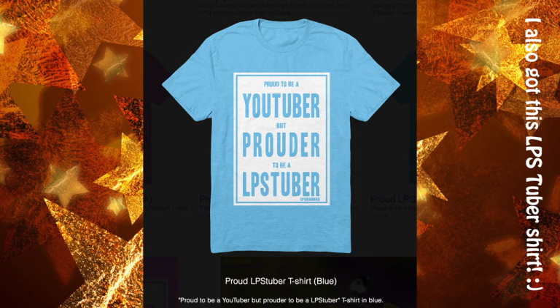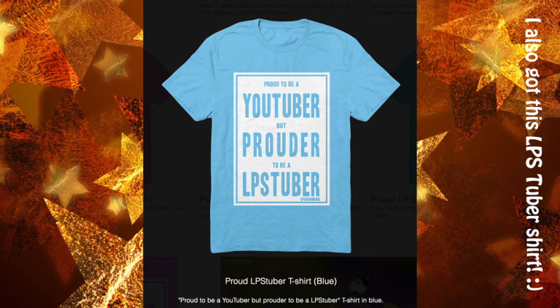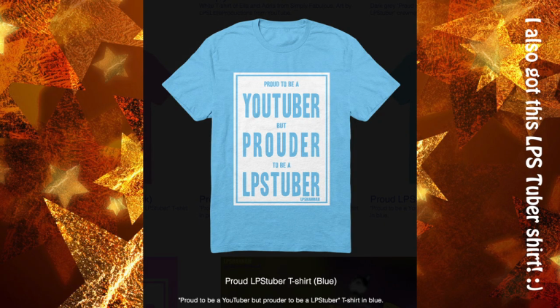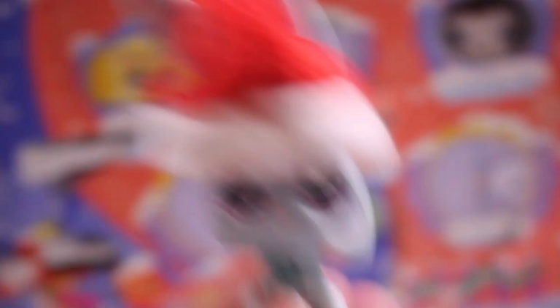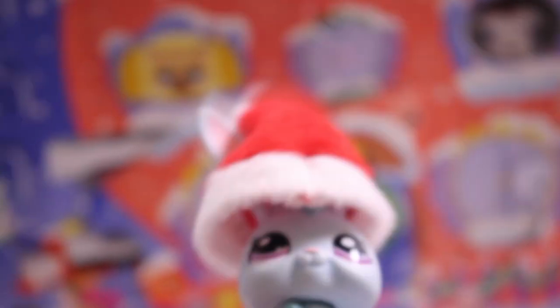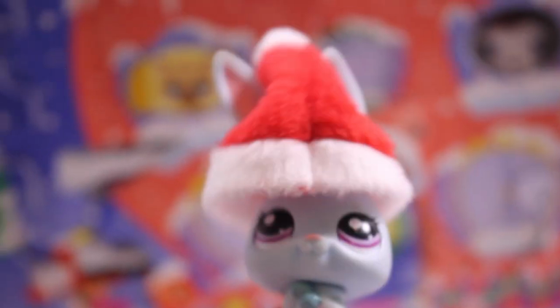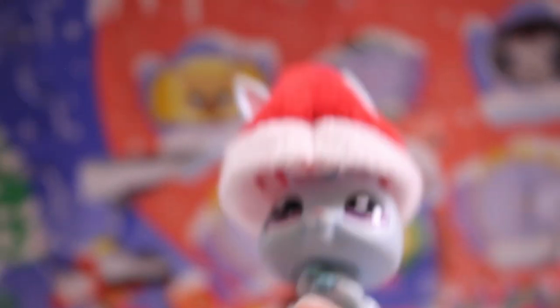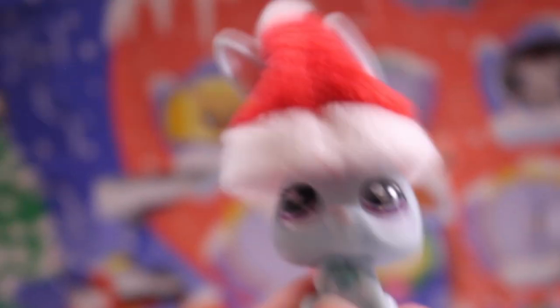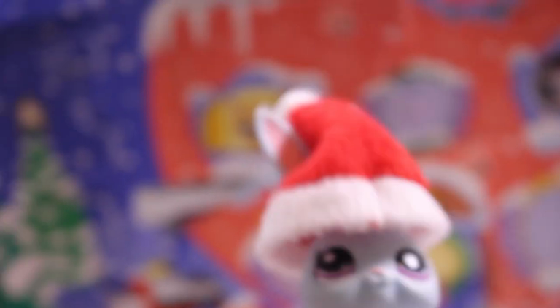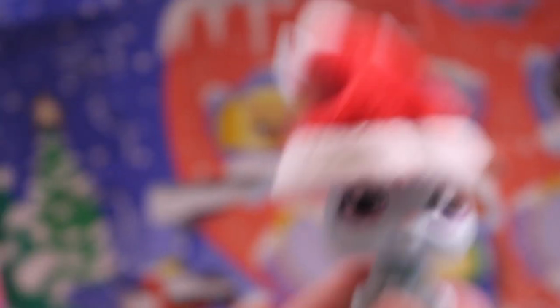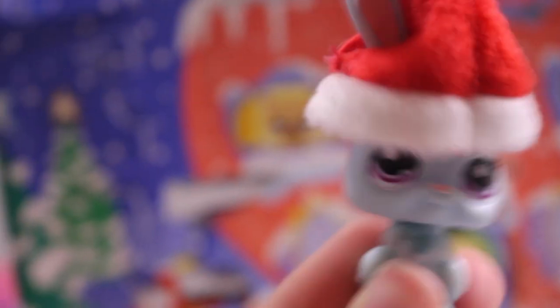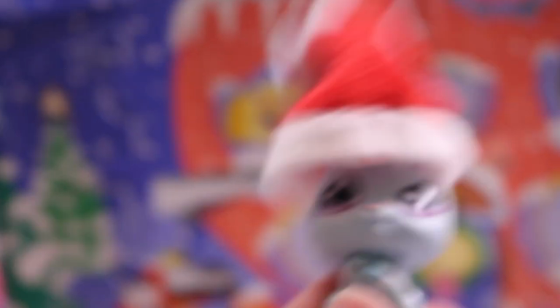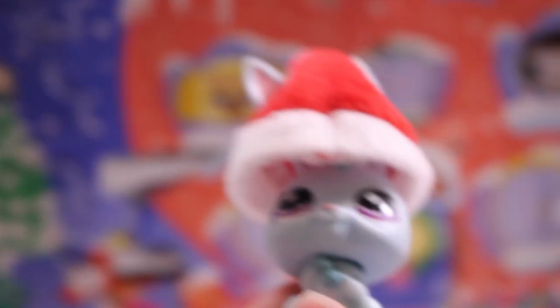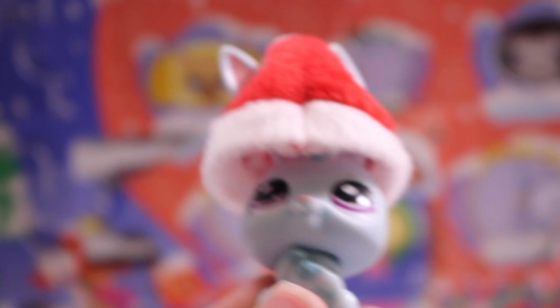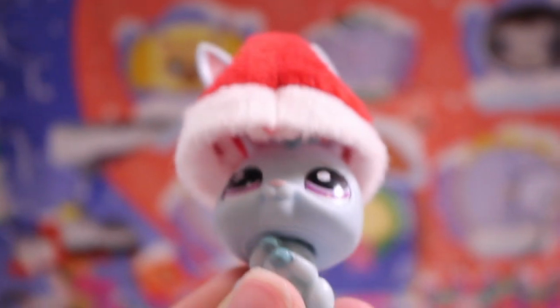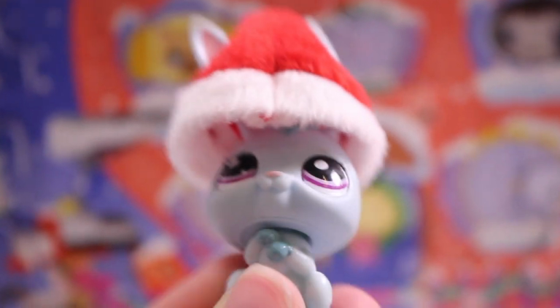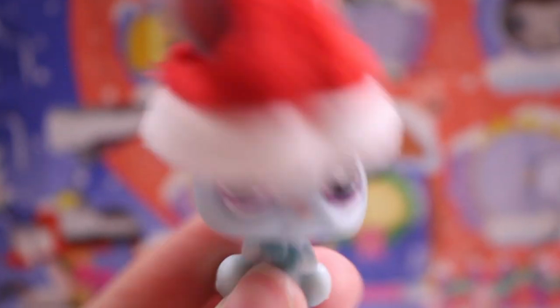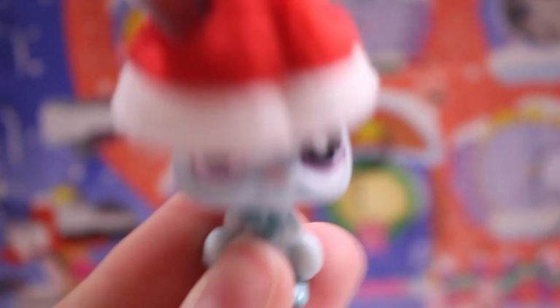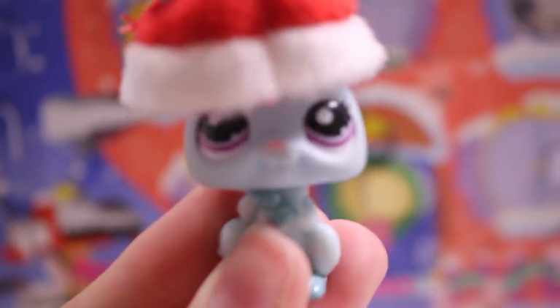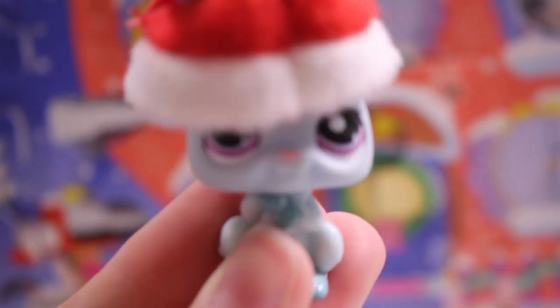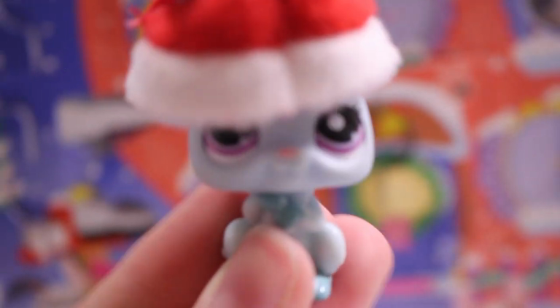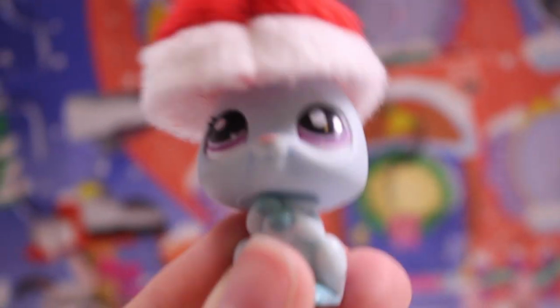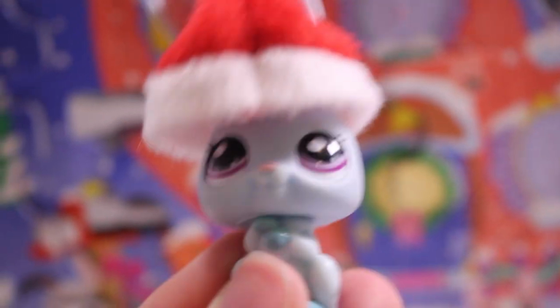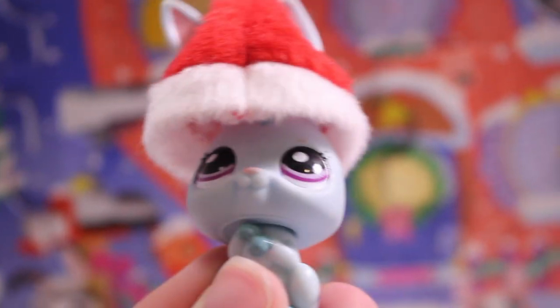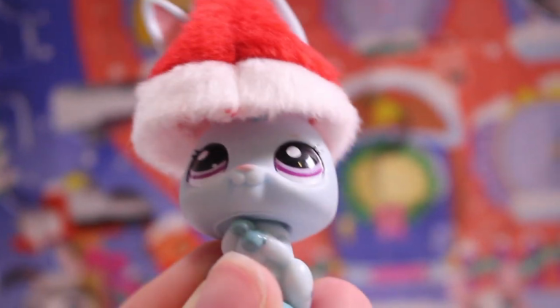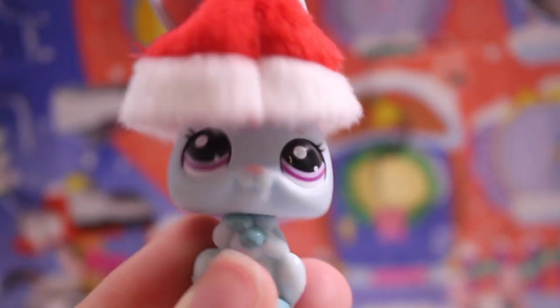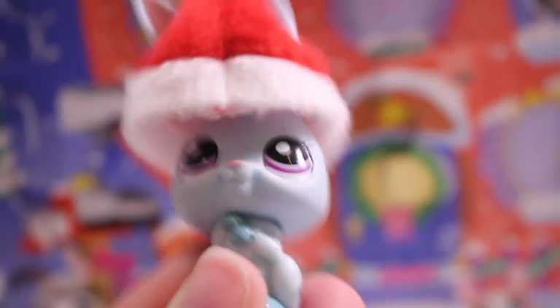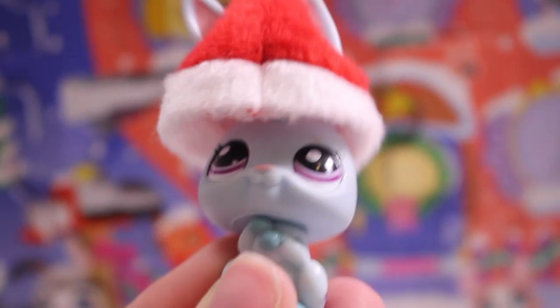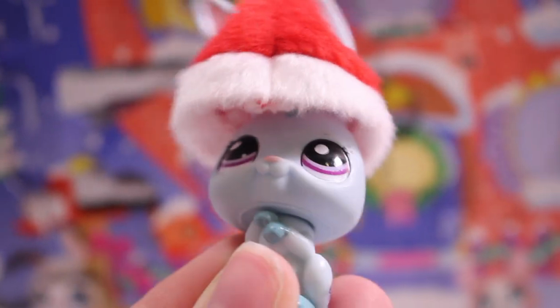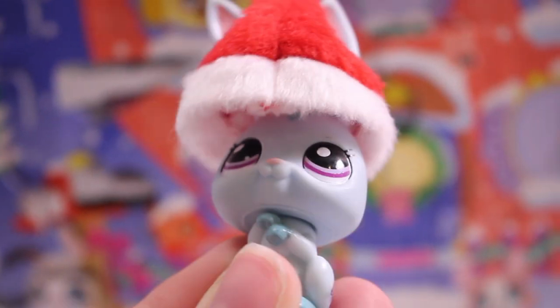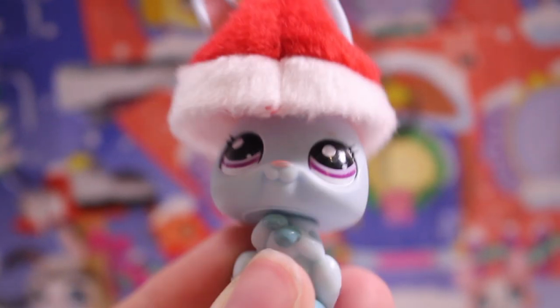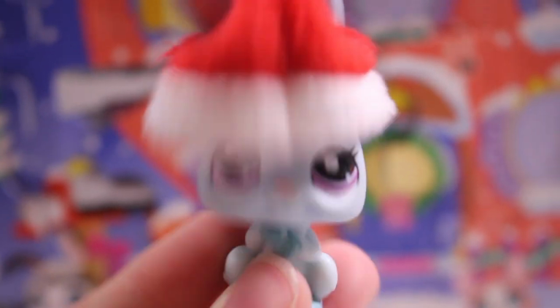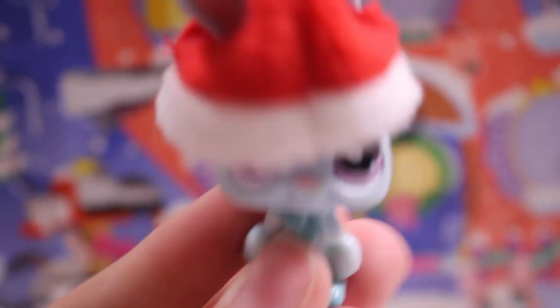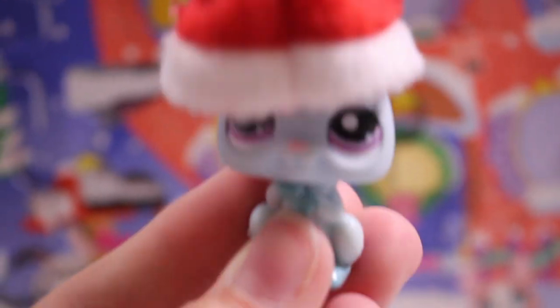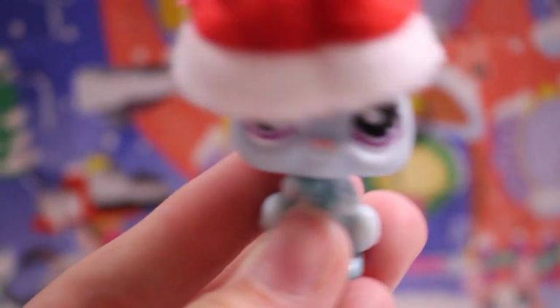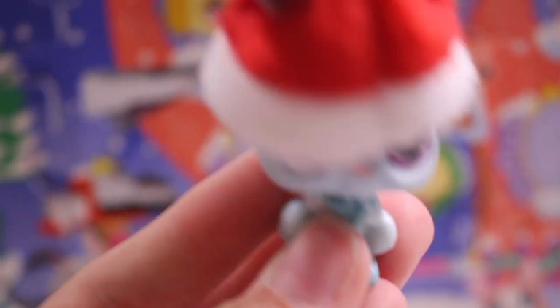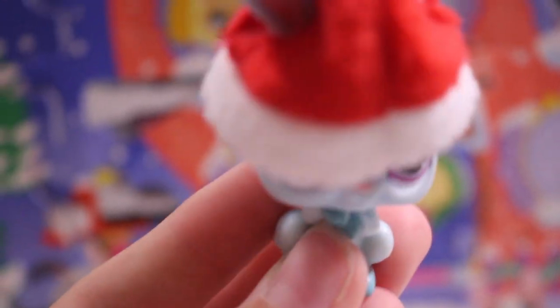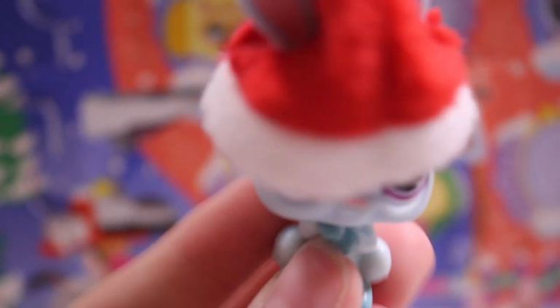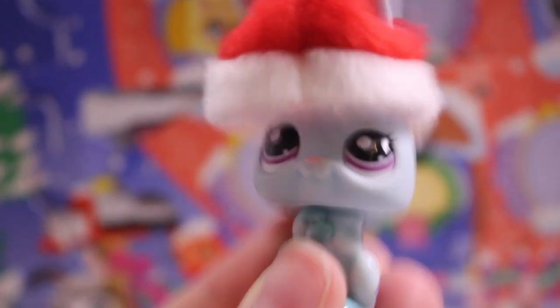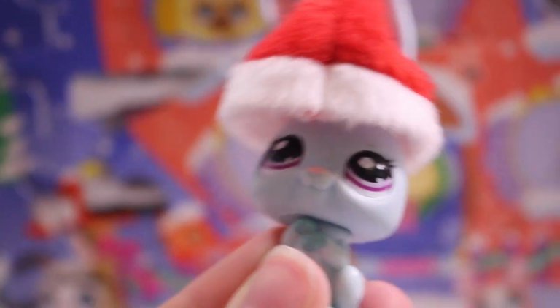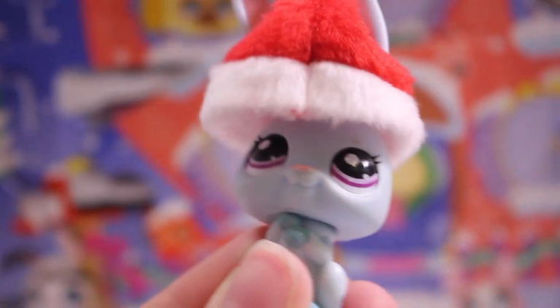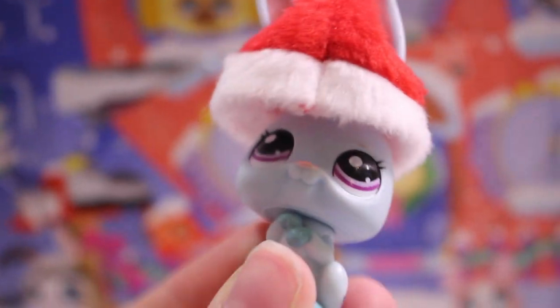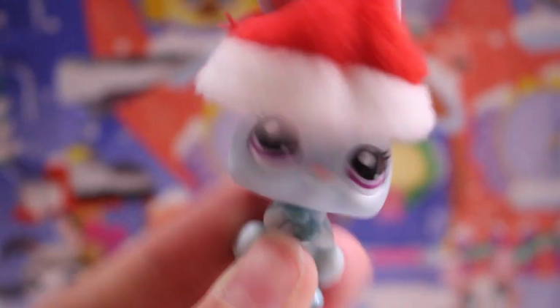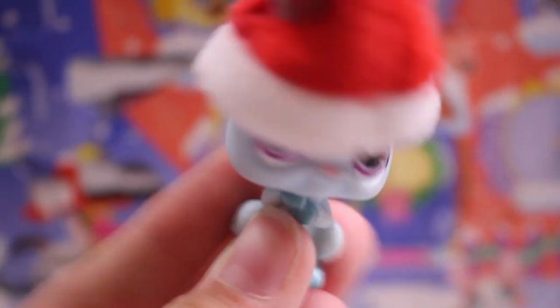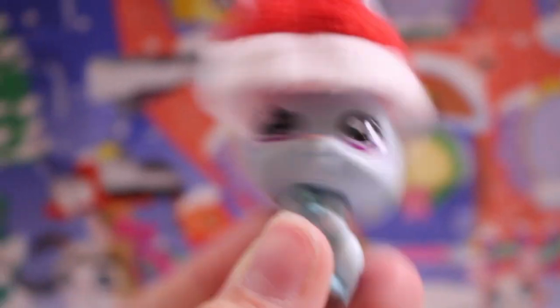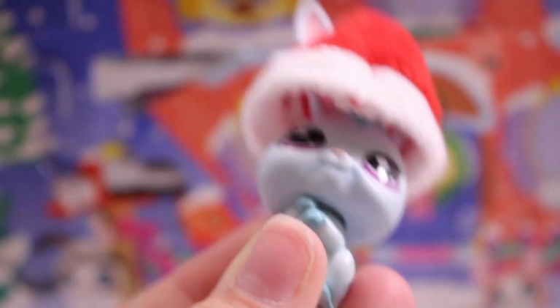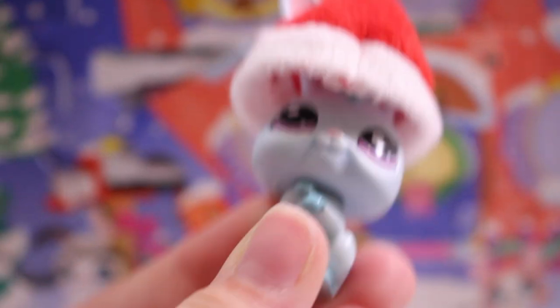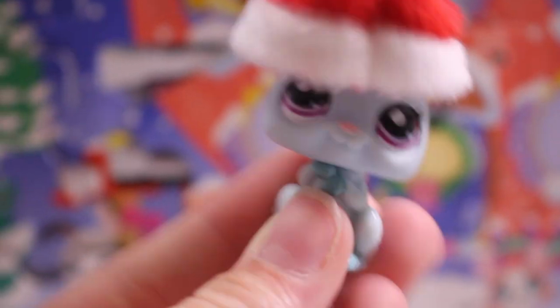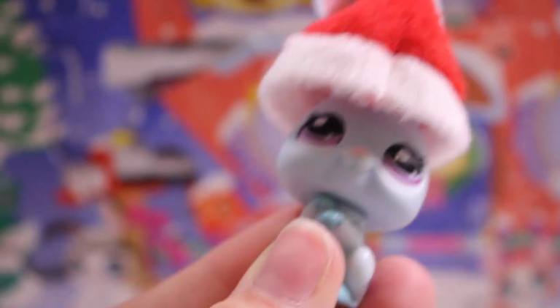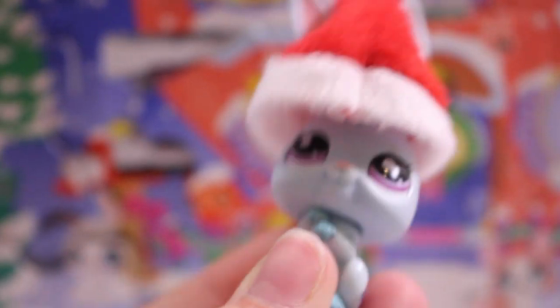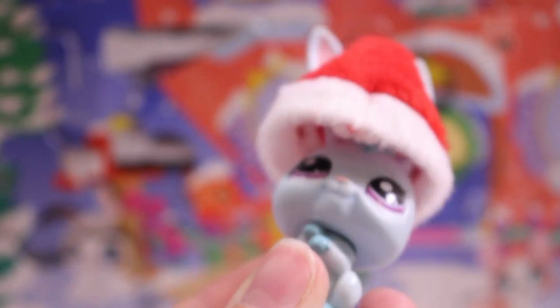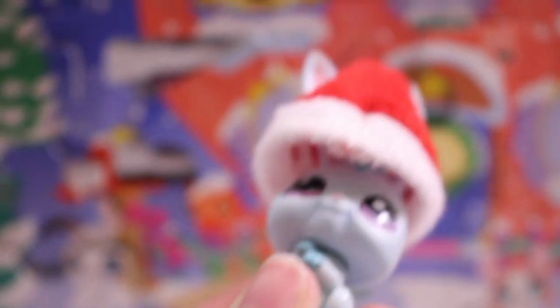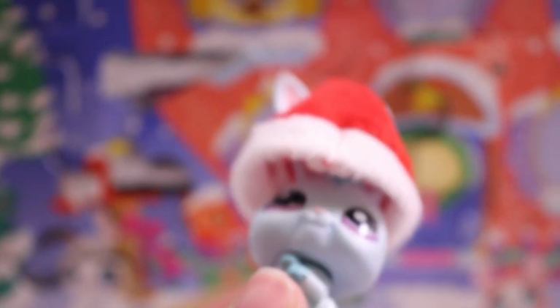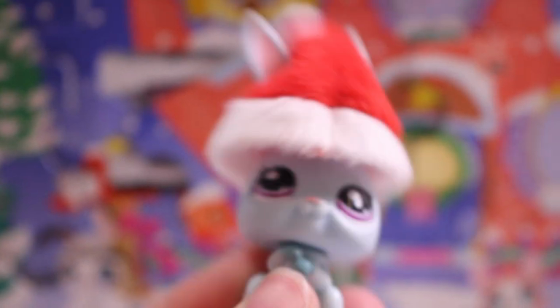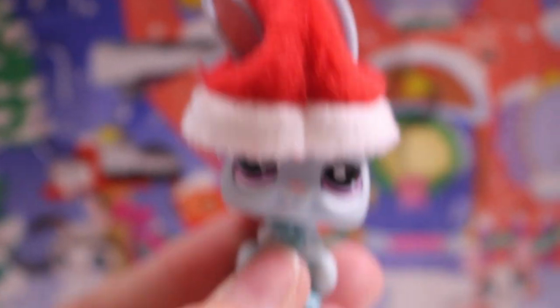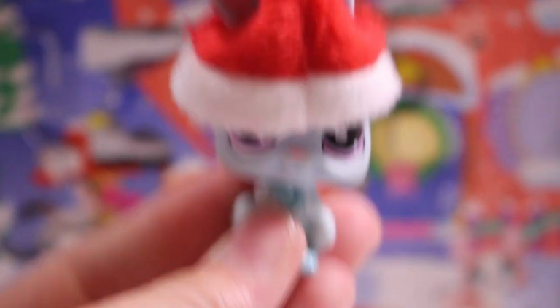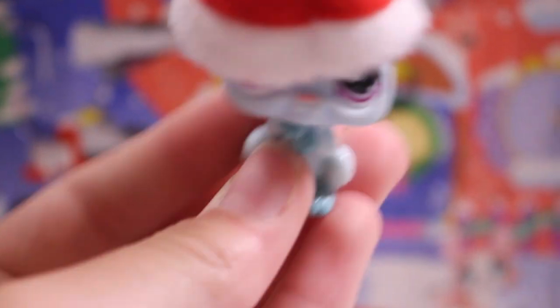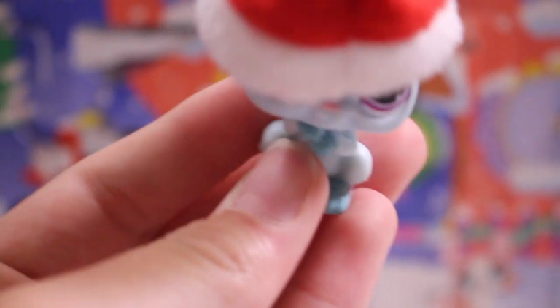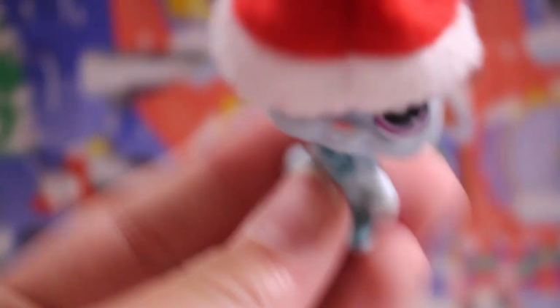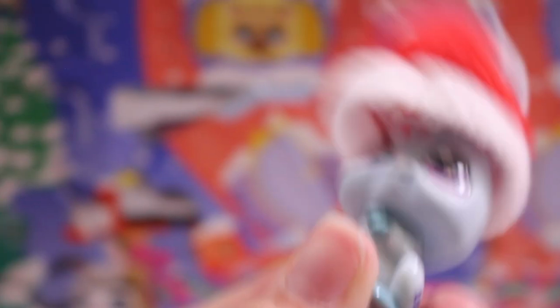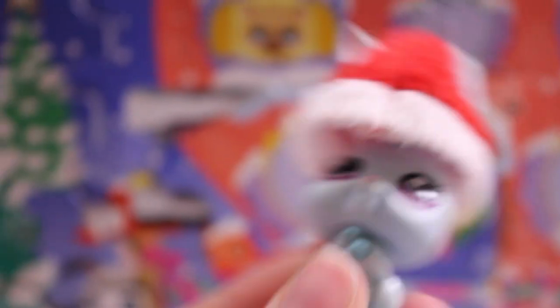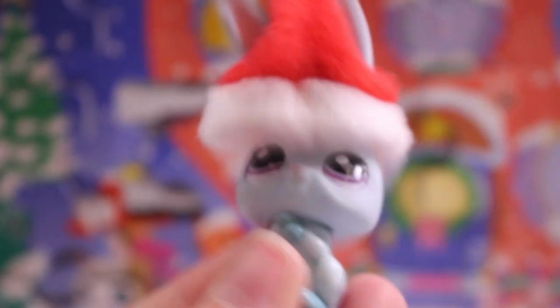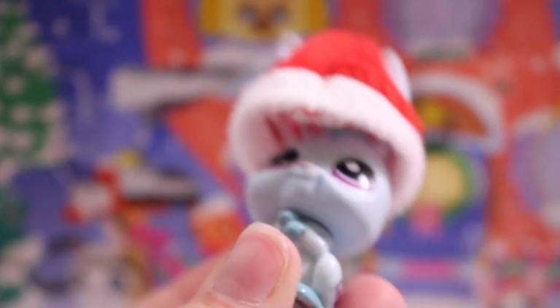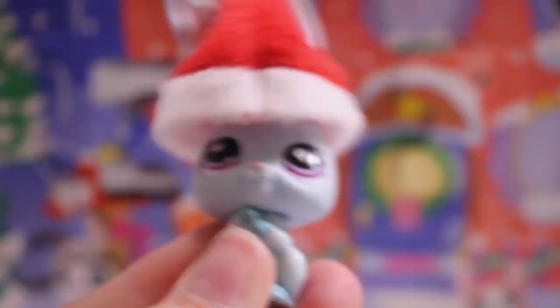Thank you guys so much for watching. I hope you enjoyed this haul video and I hope you have a very merry Christmas. Bye guys!